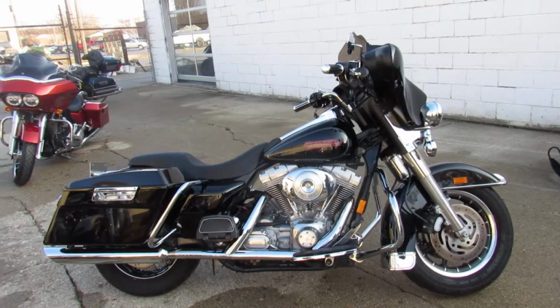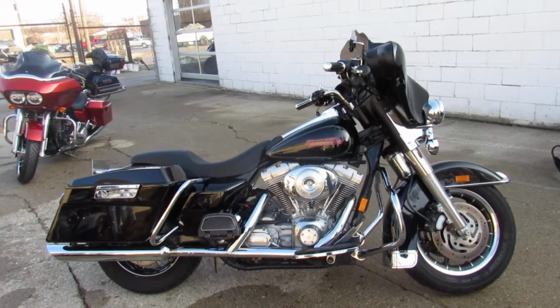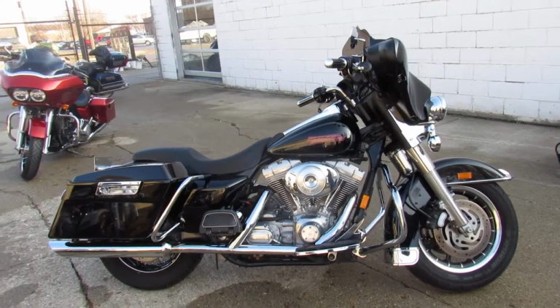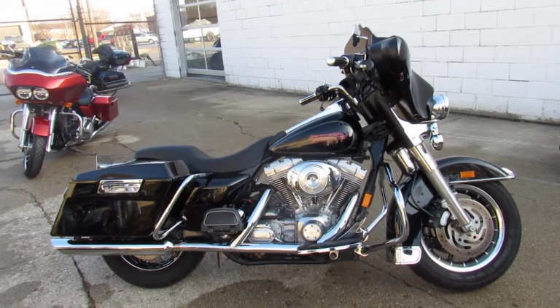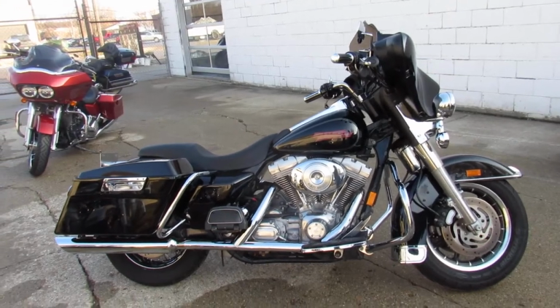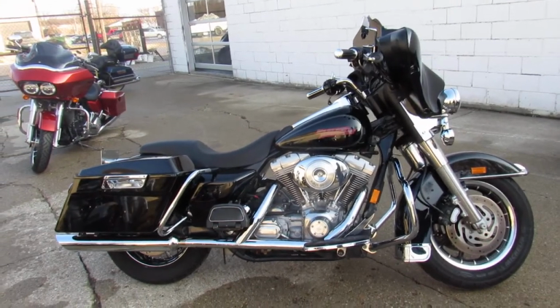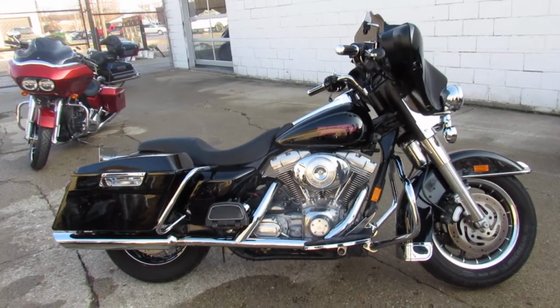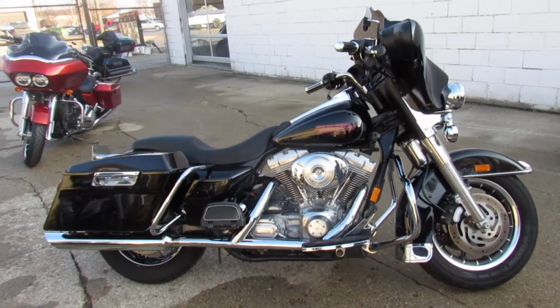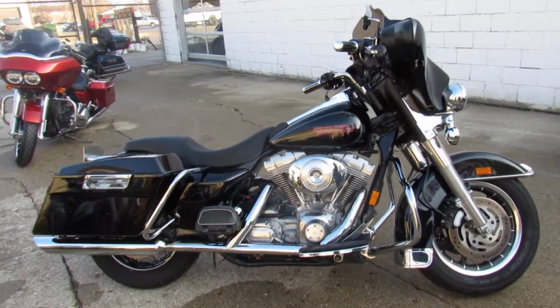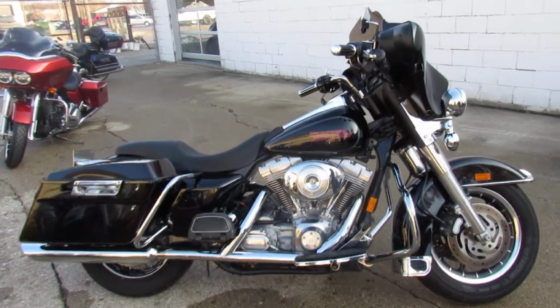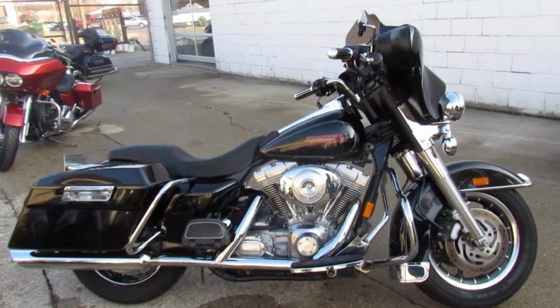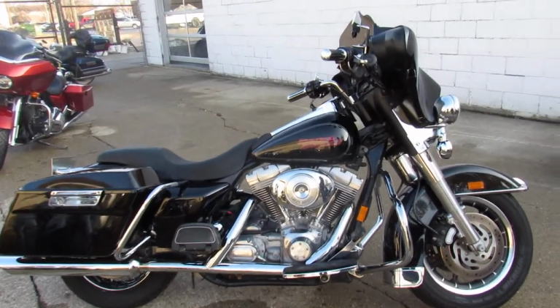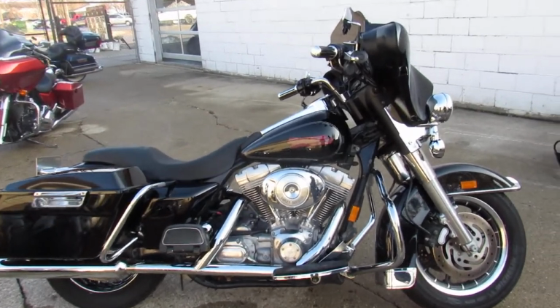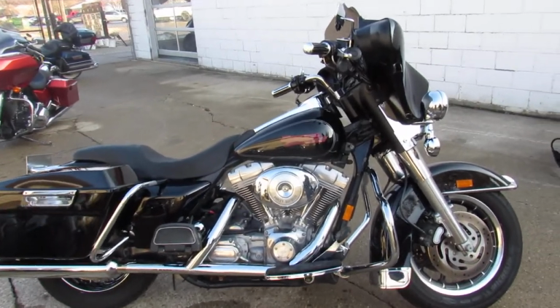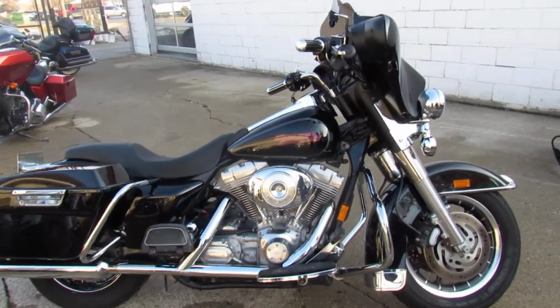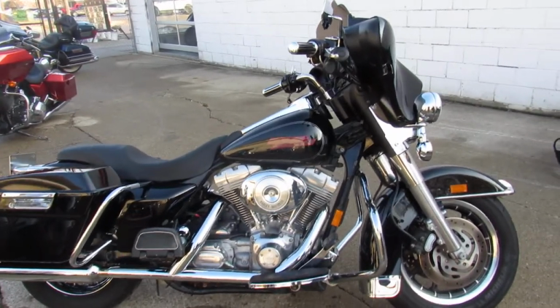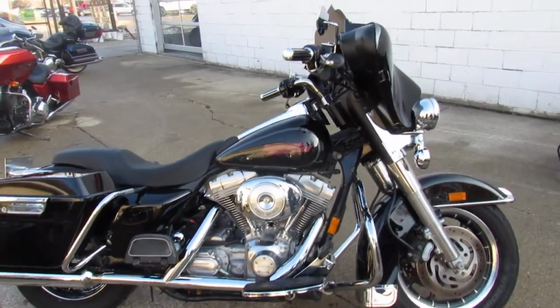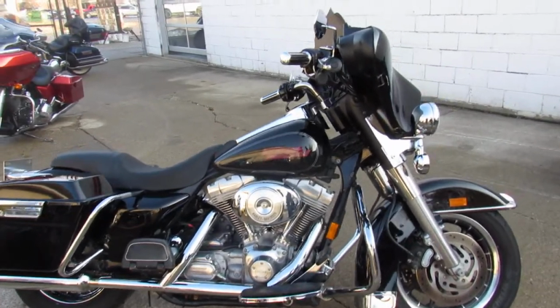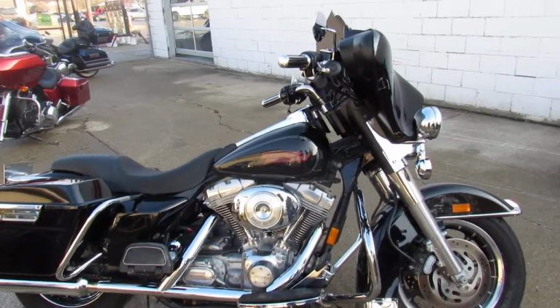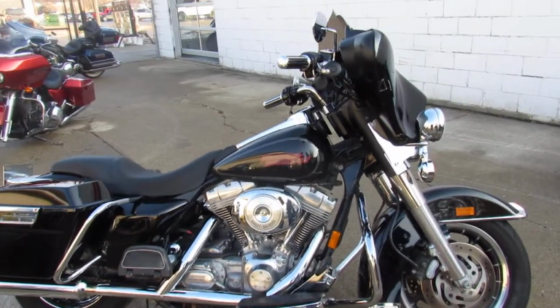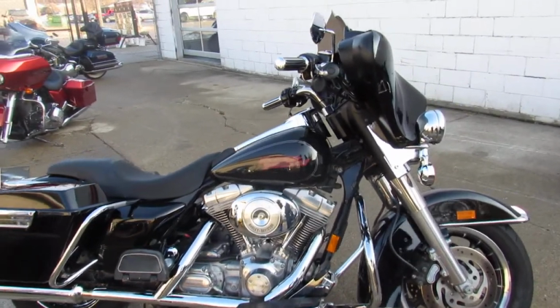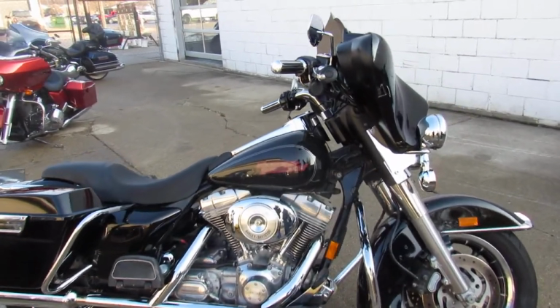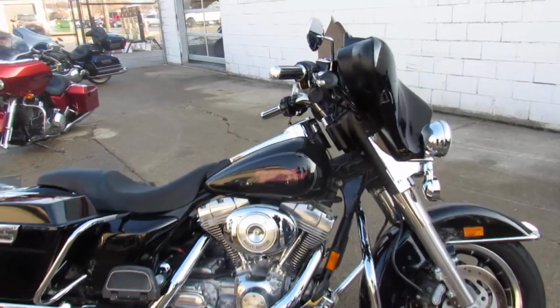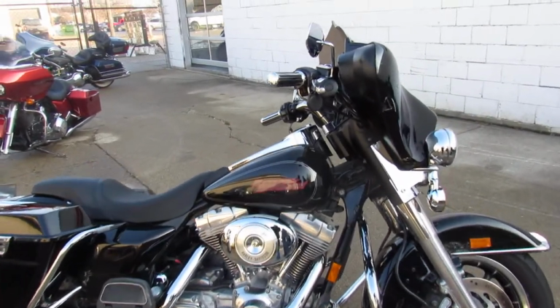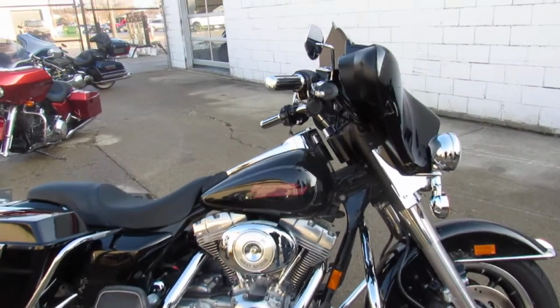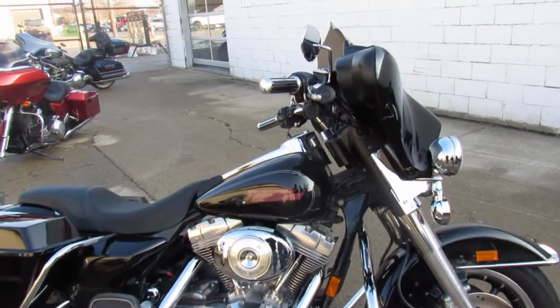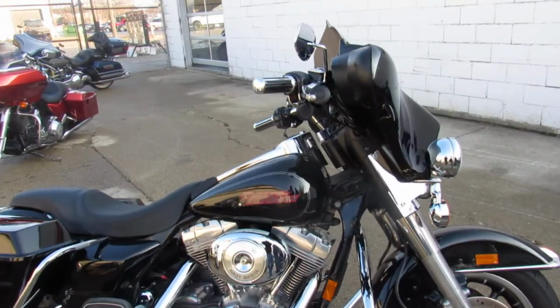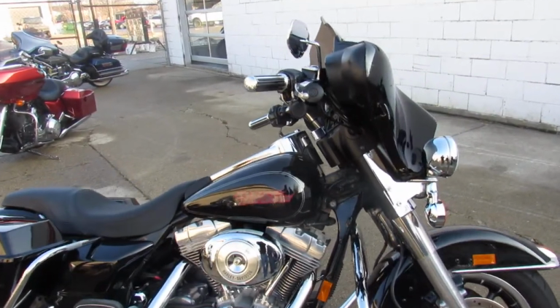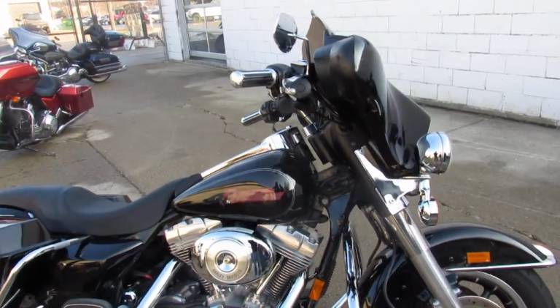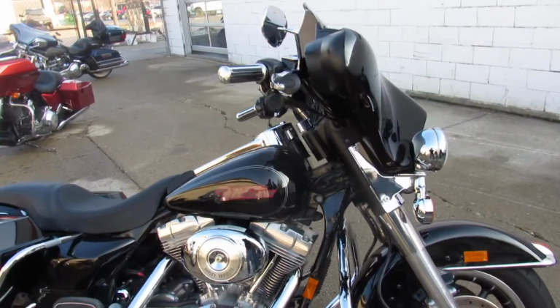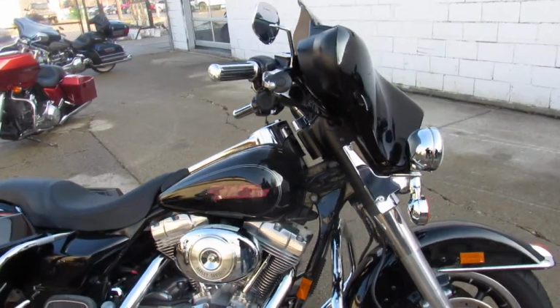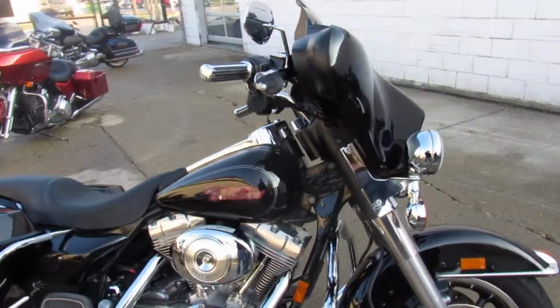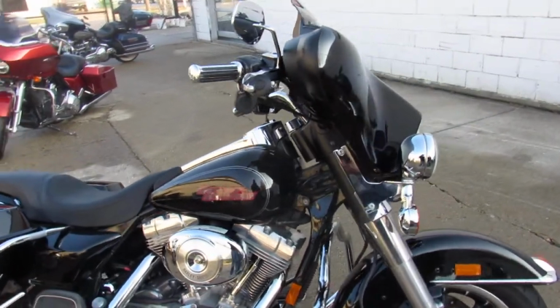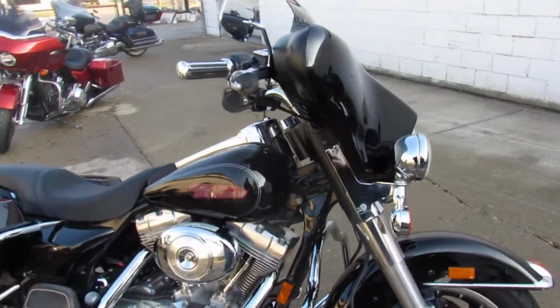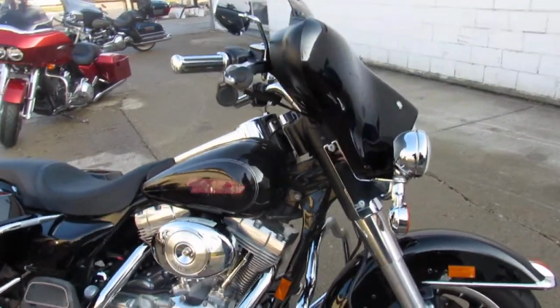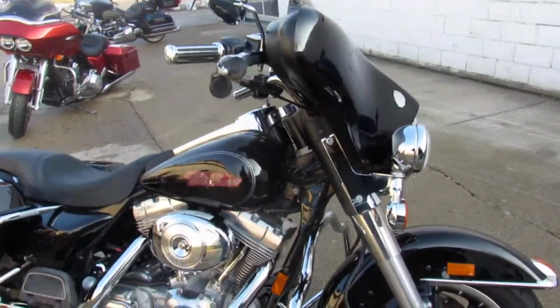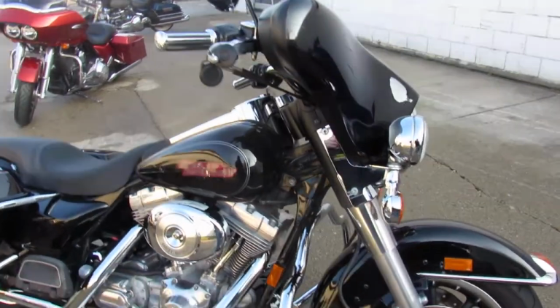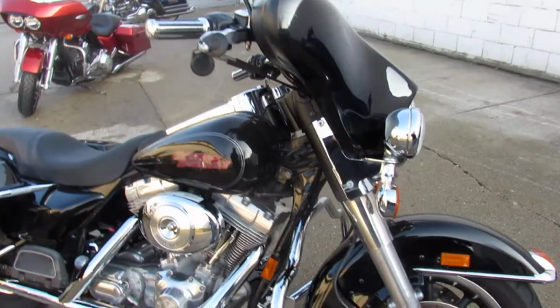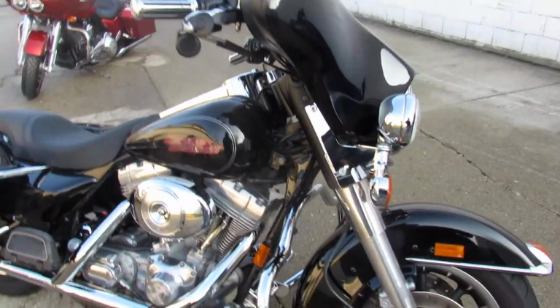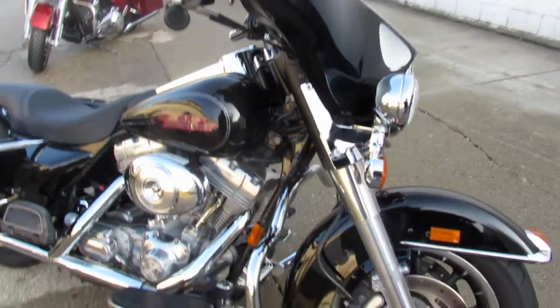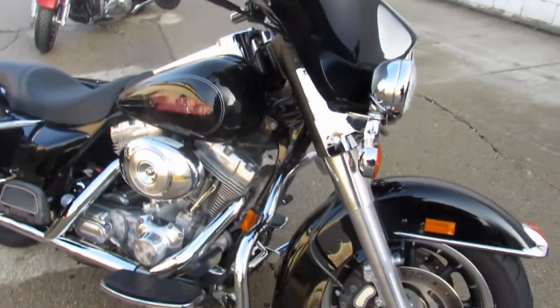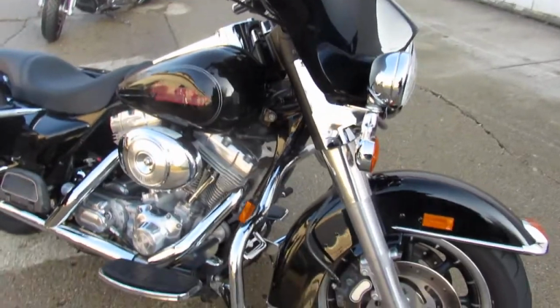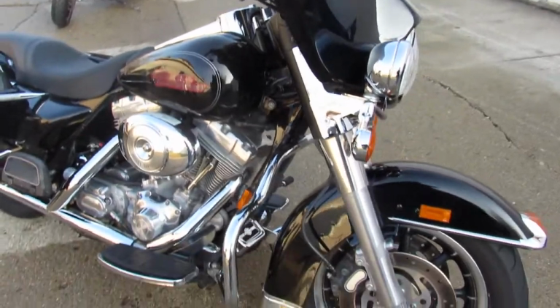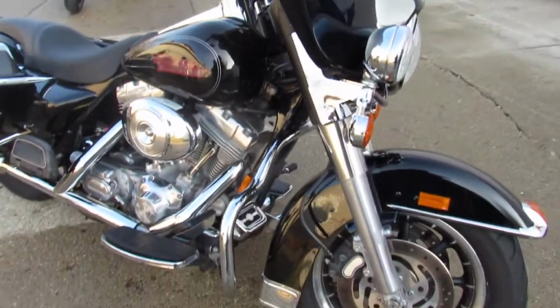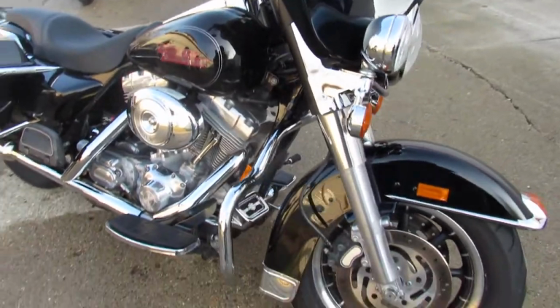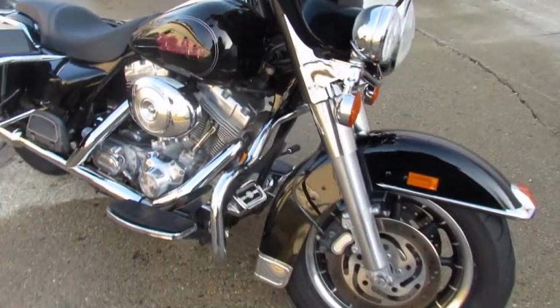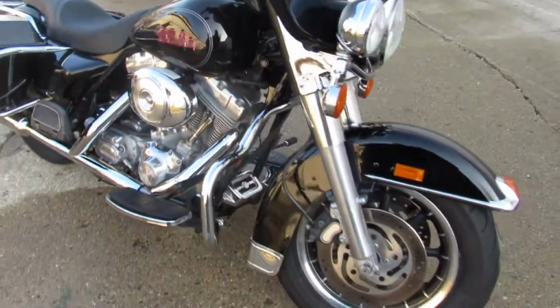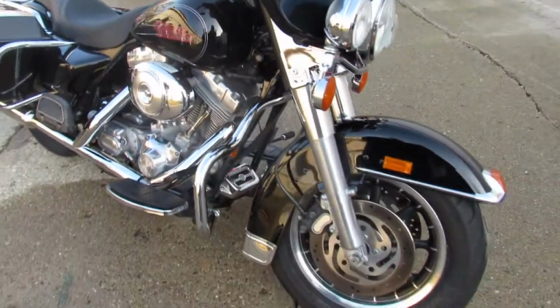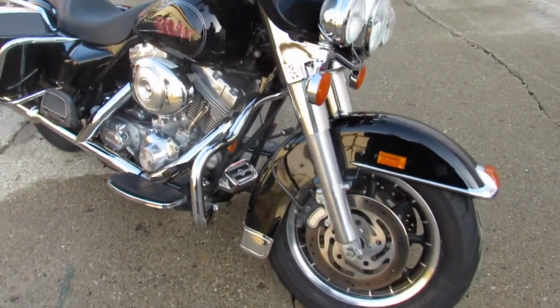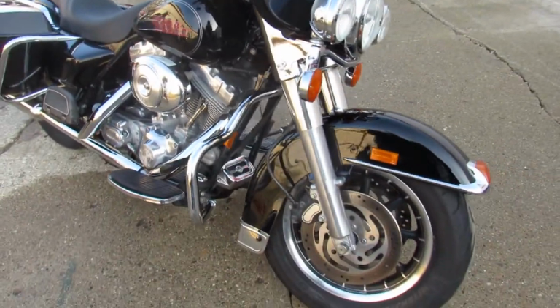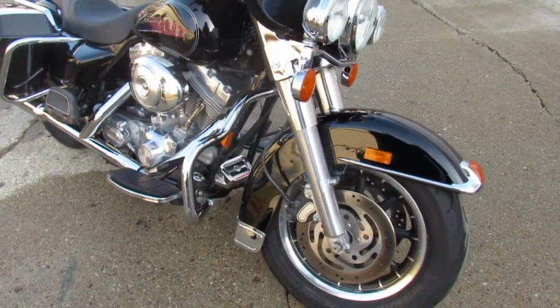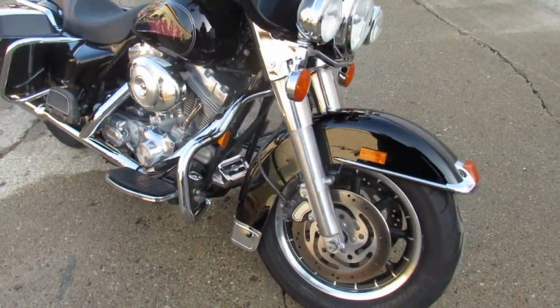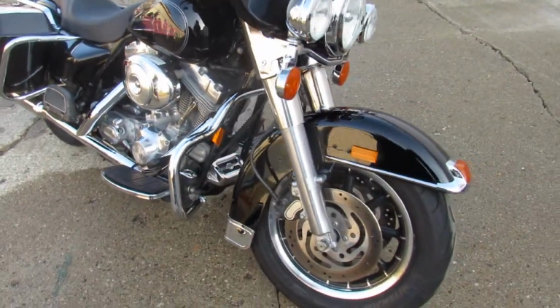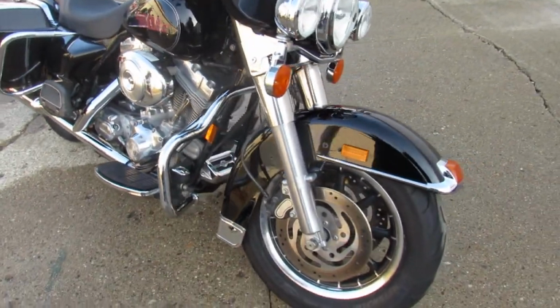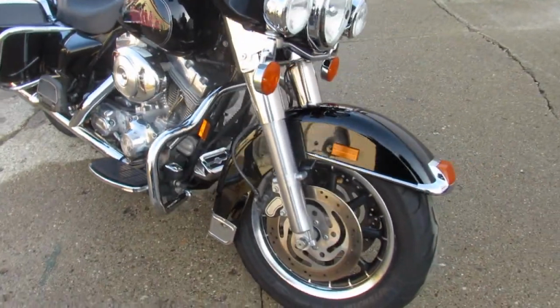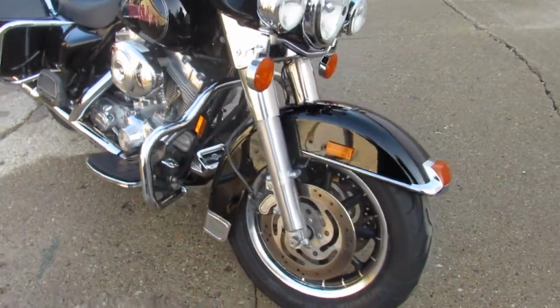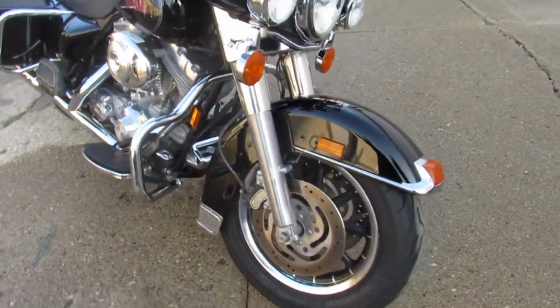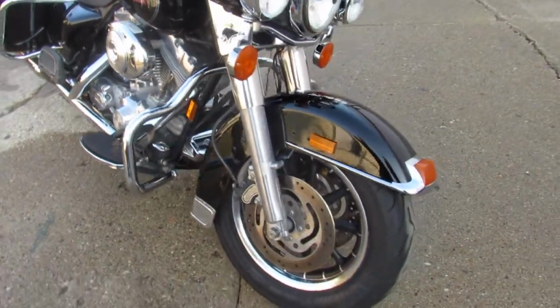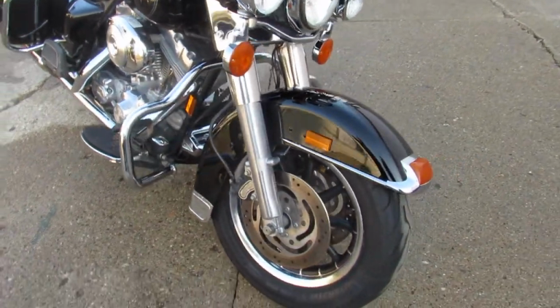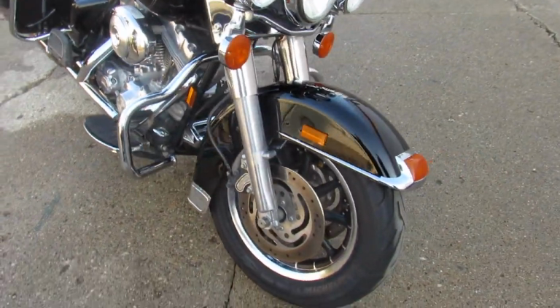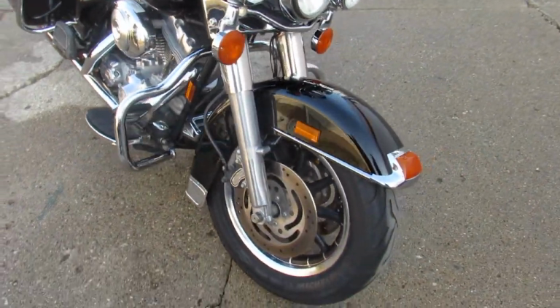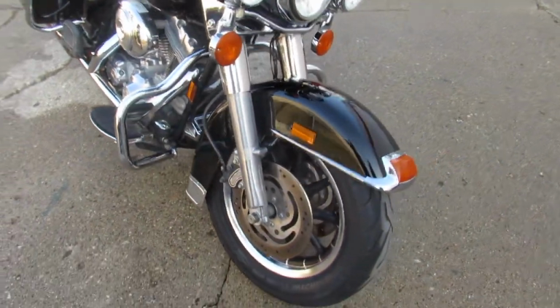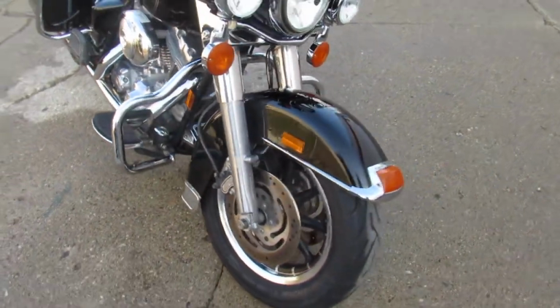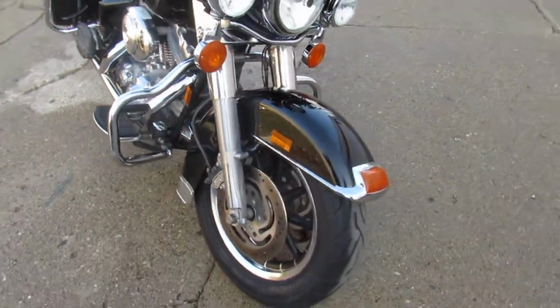Hey guys, ApprovalPowerSports.com here. We've got about 300 pre-owned Harleys in the showroom for sale right now. I'm going to show you this one.